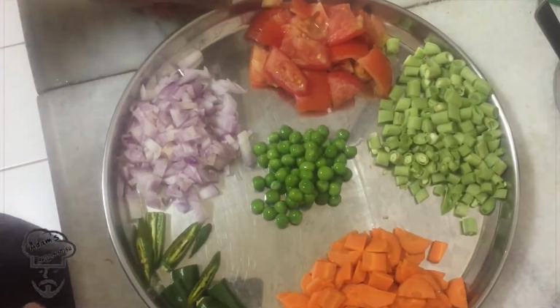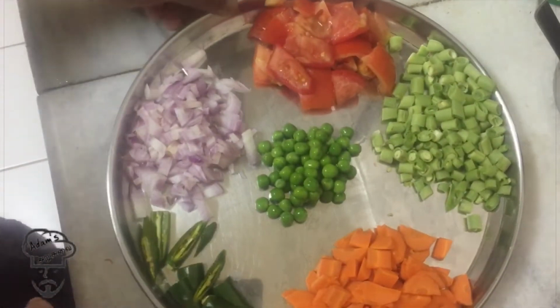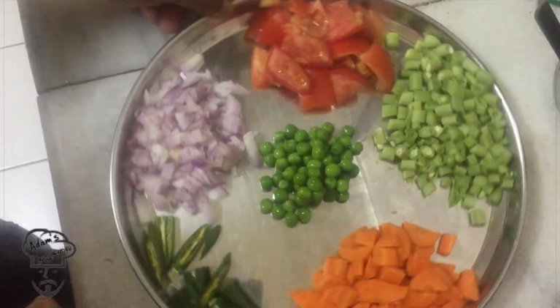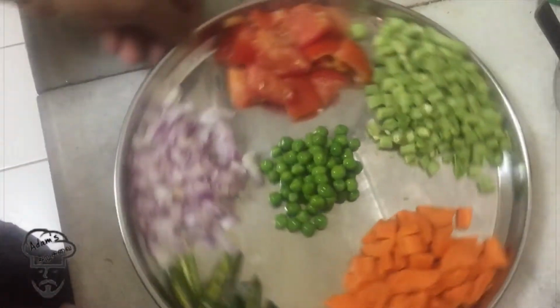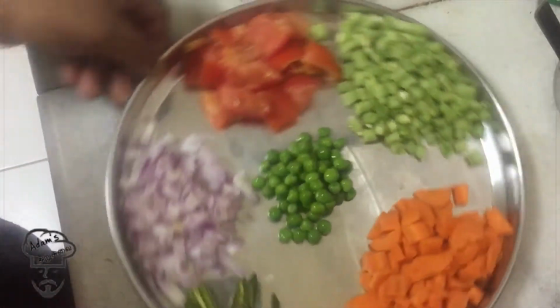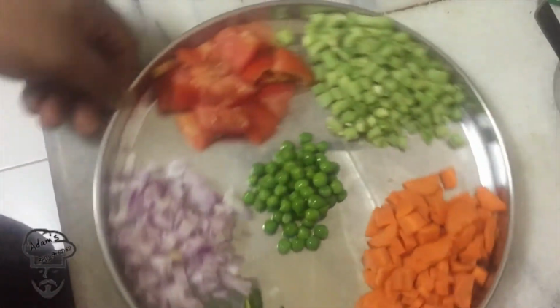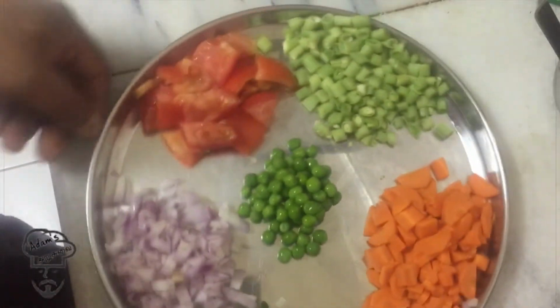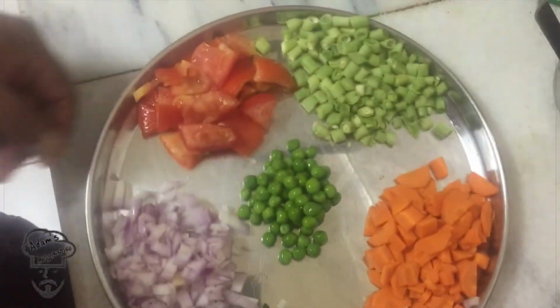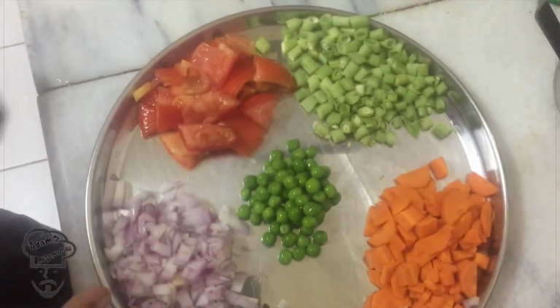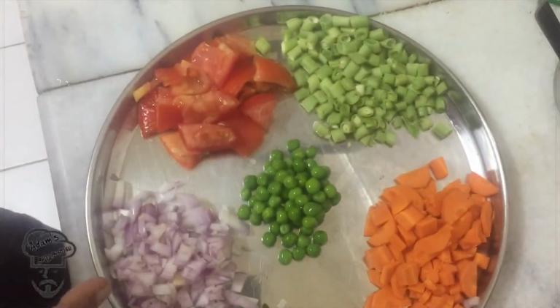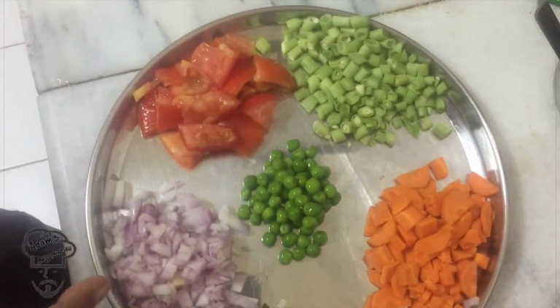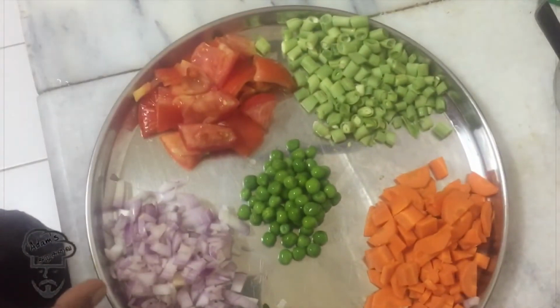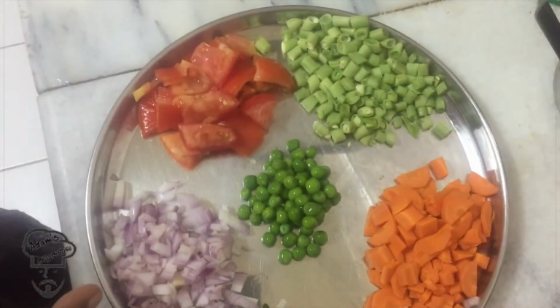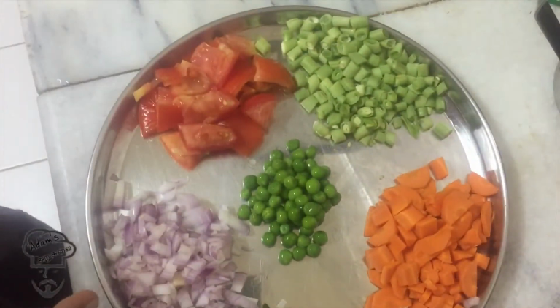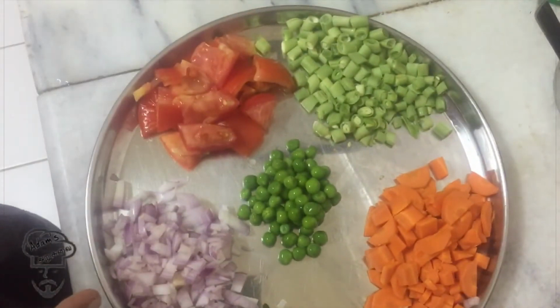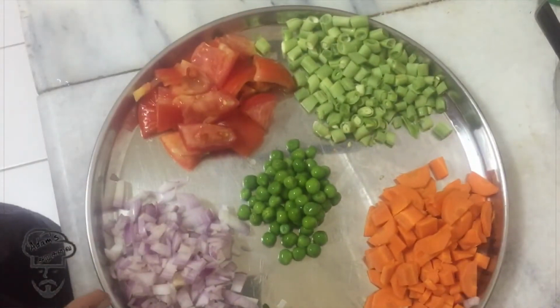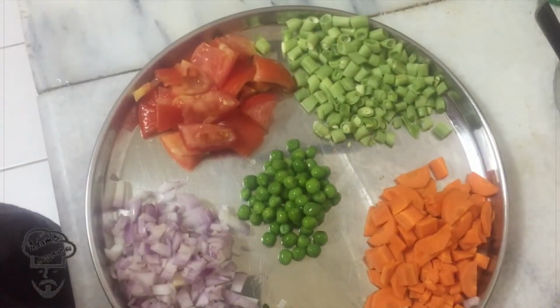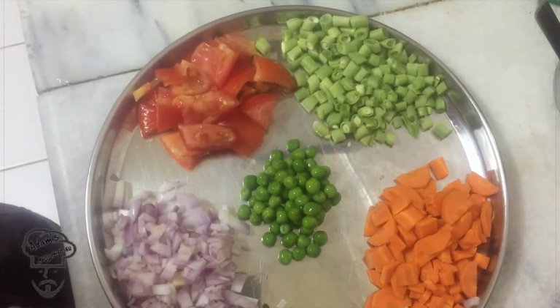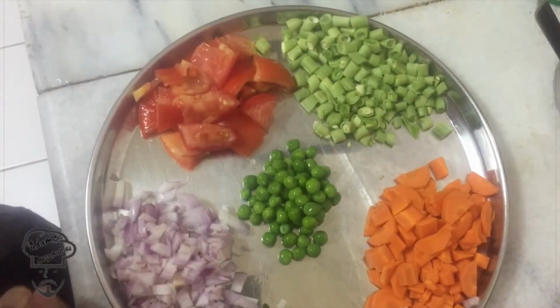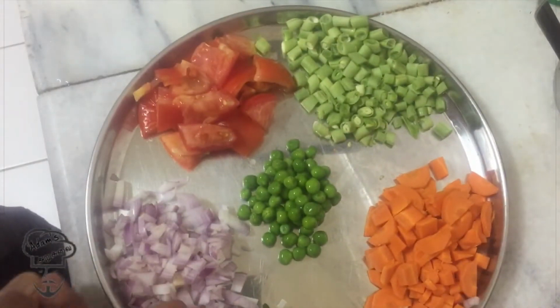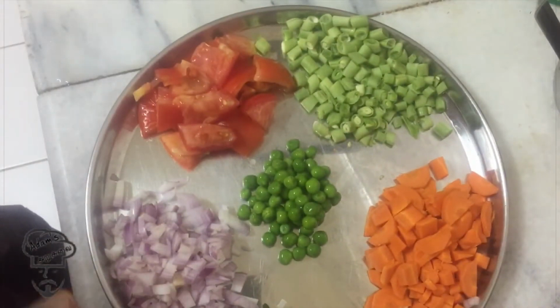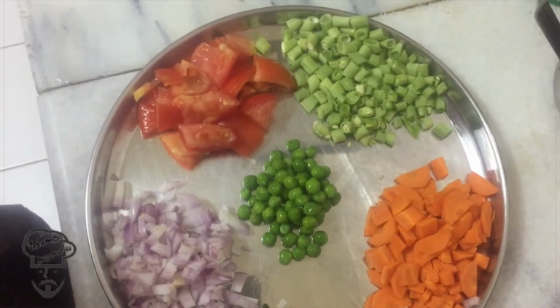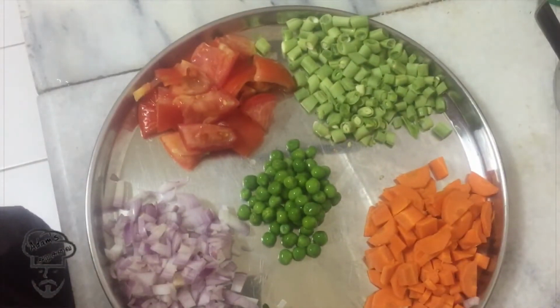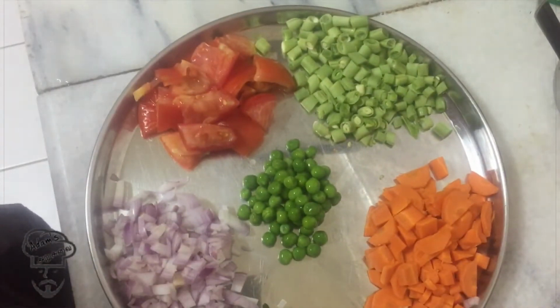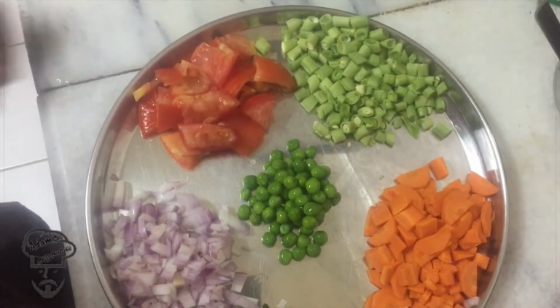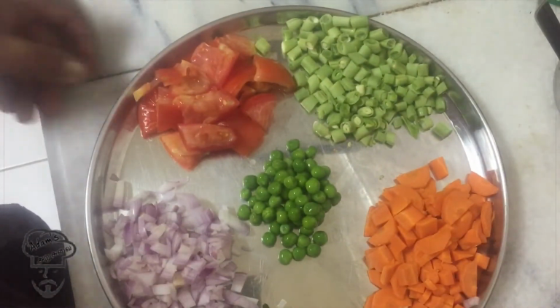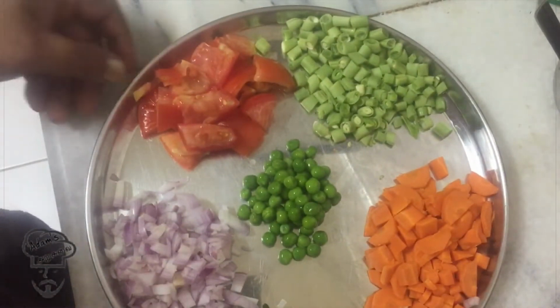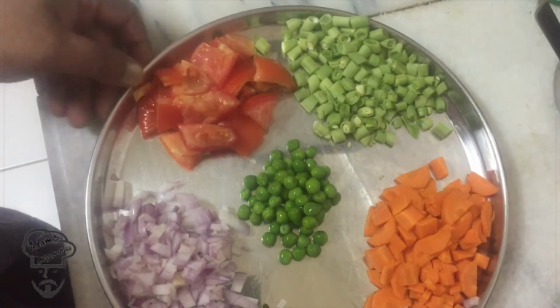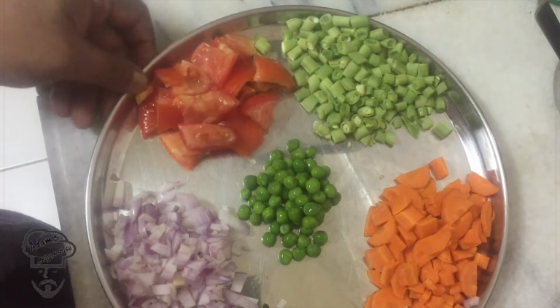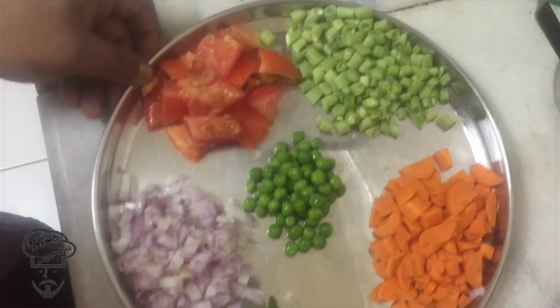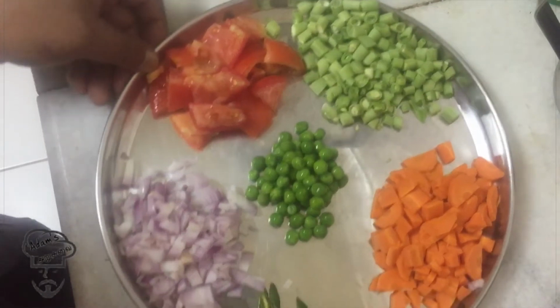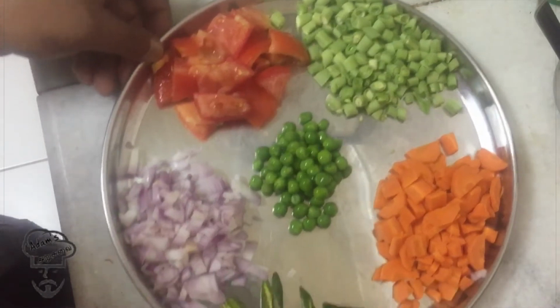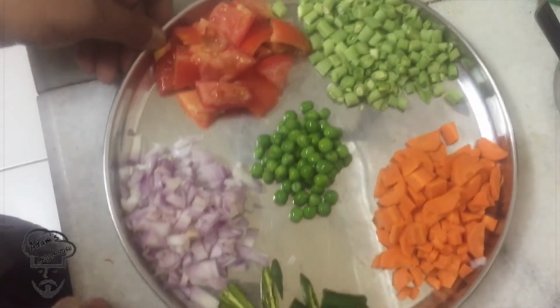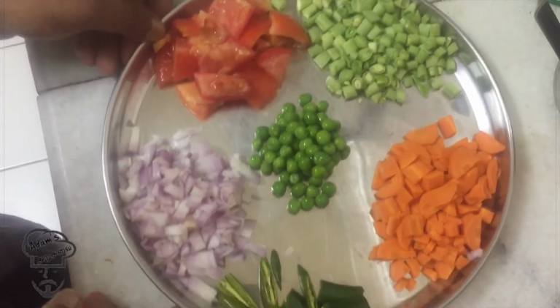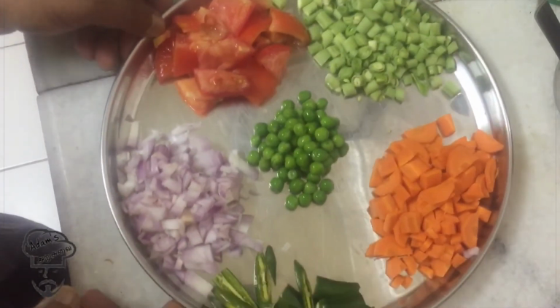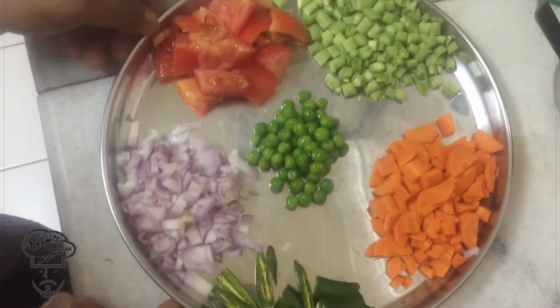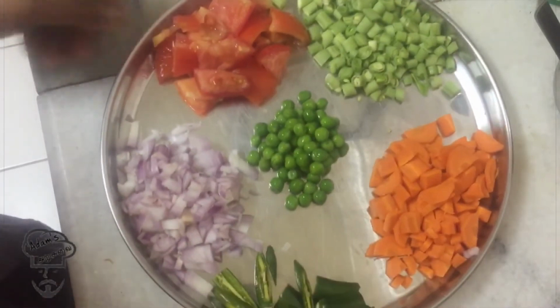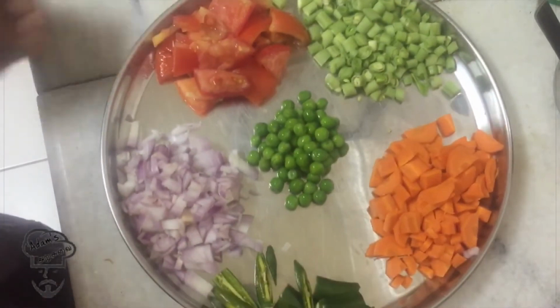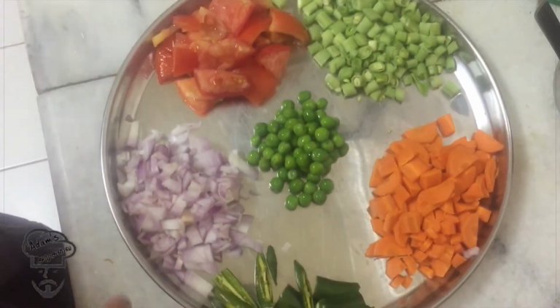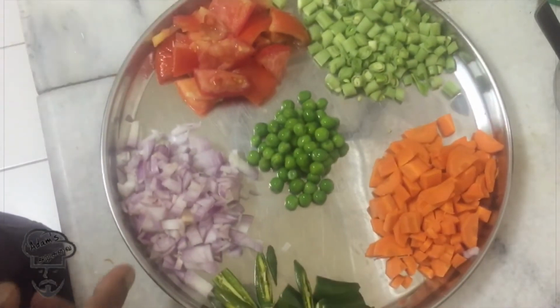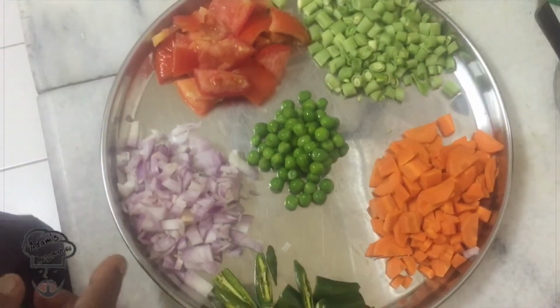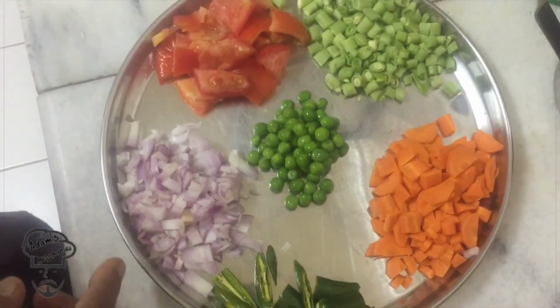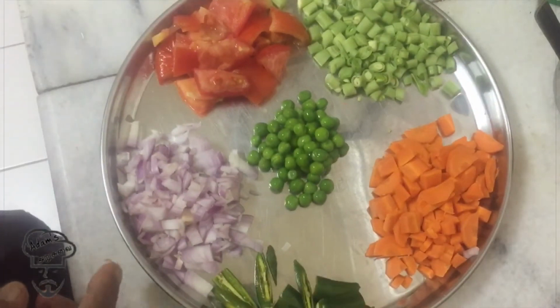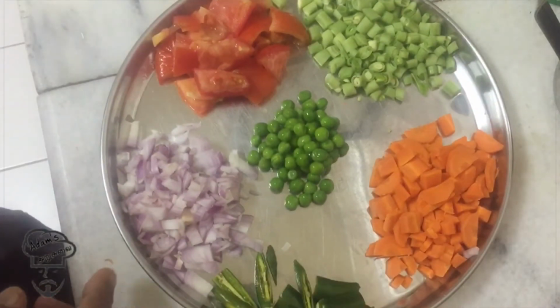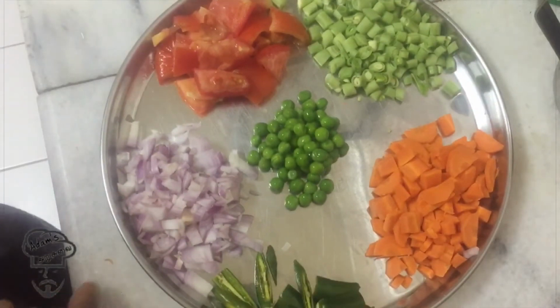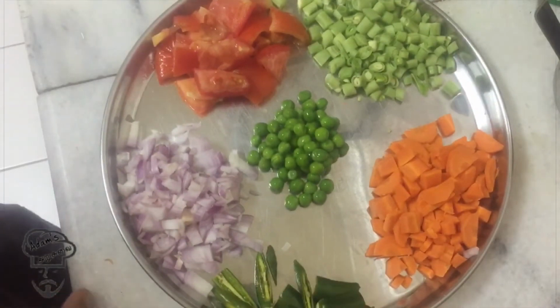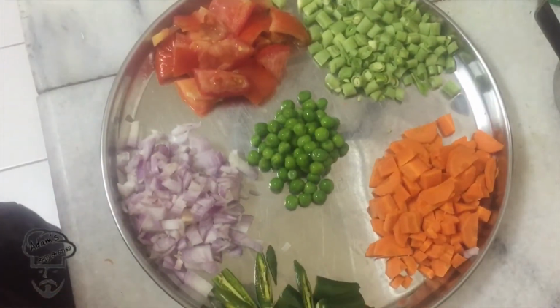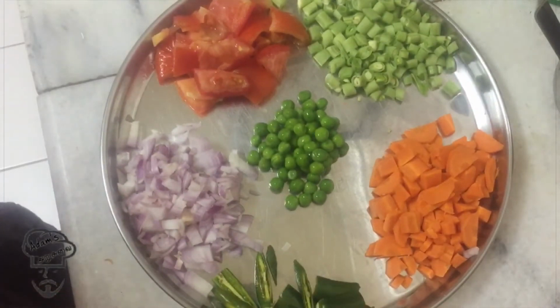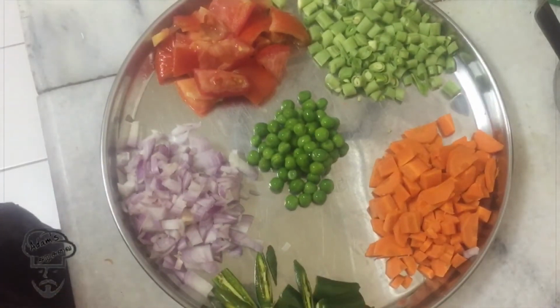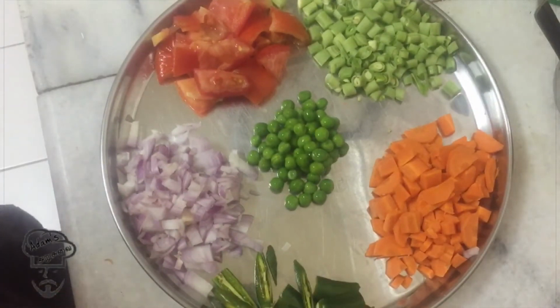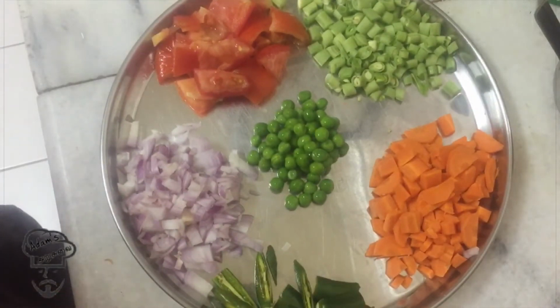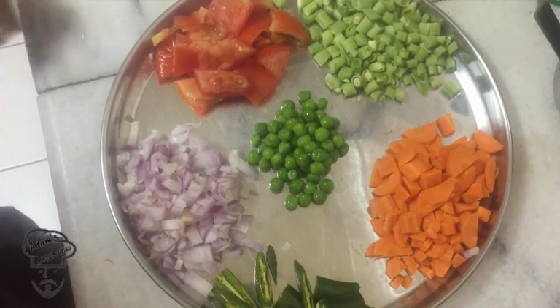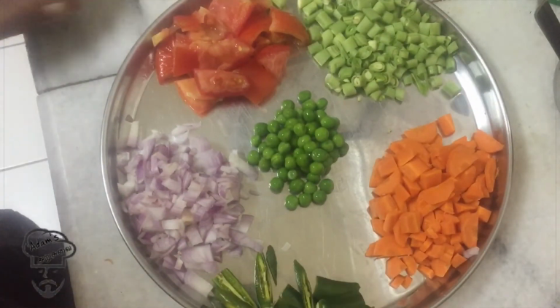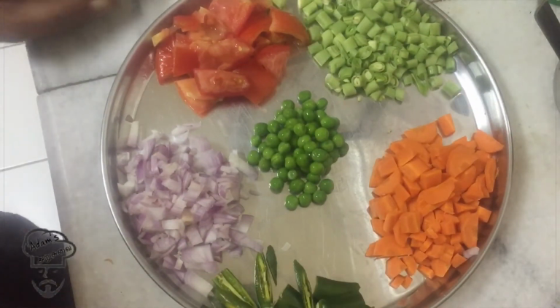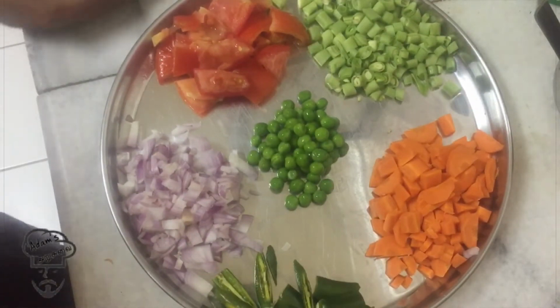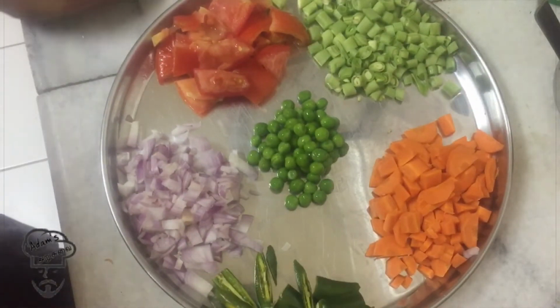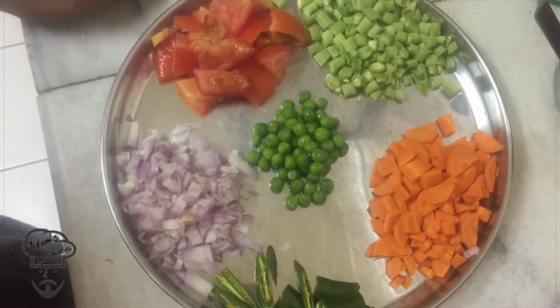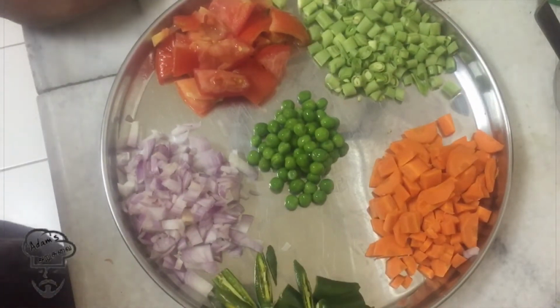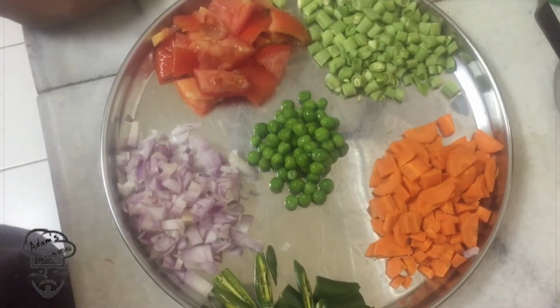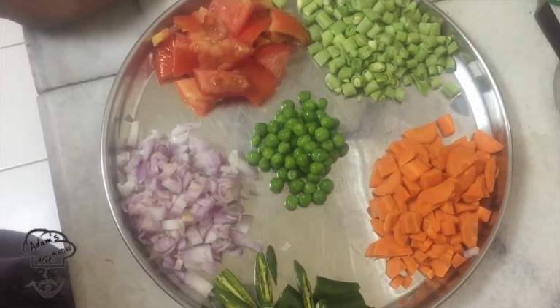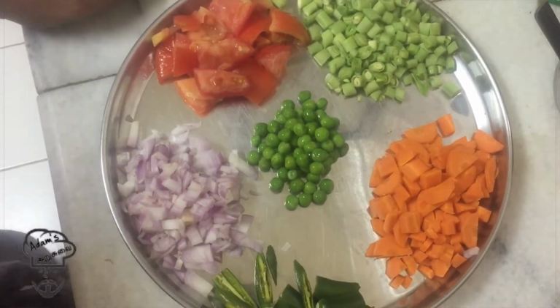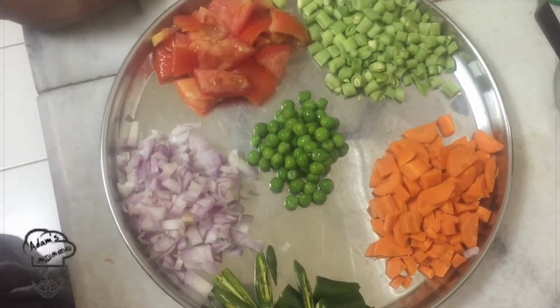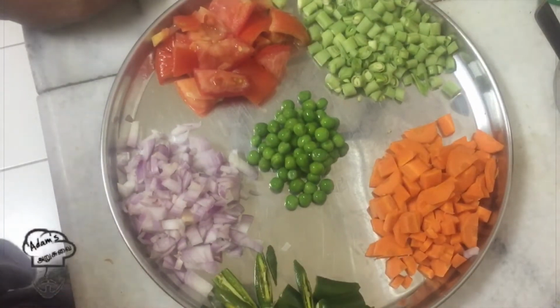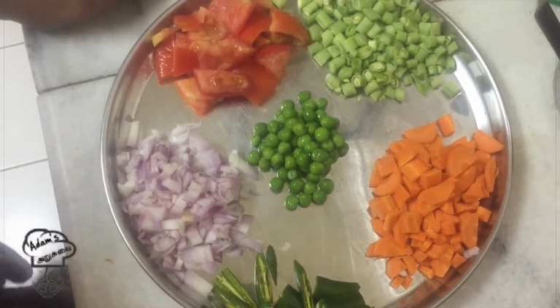Hello viewers, we are going to make Kichadi. Let's make it in the kitchen.